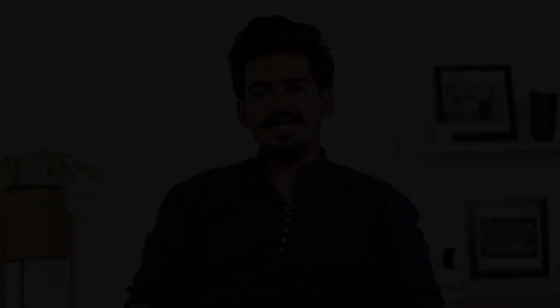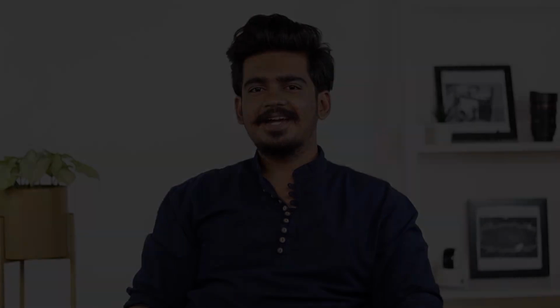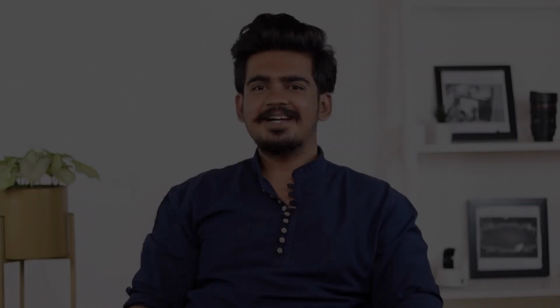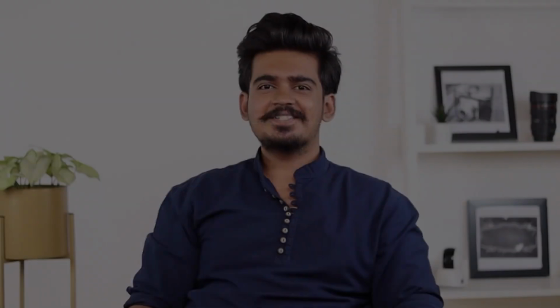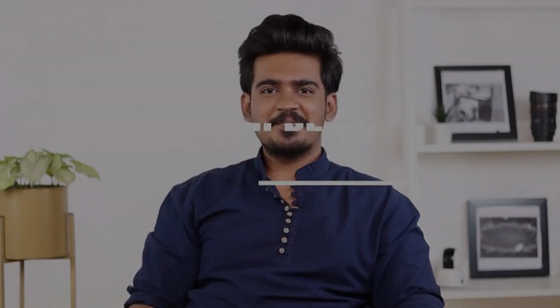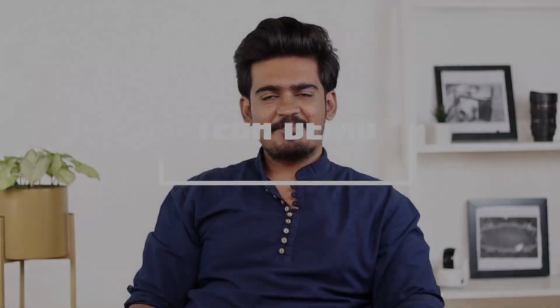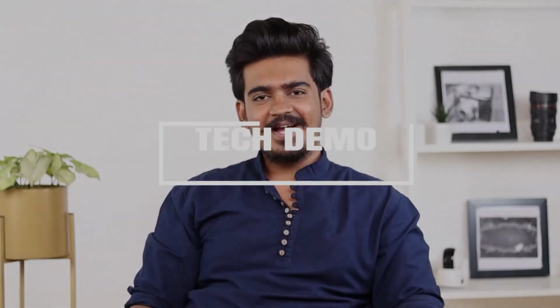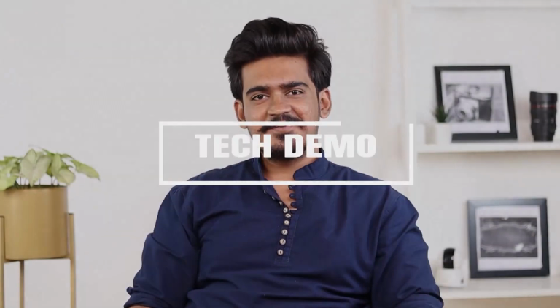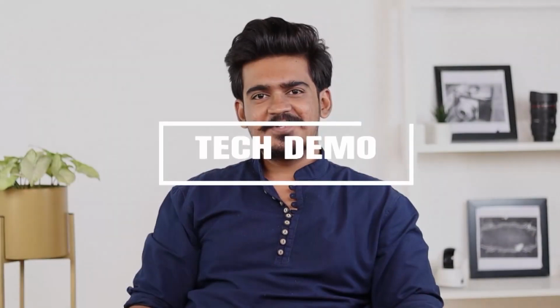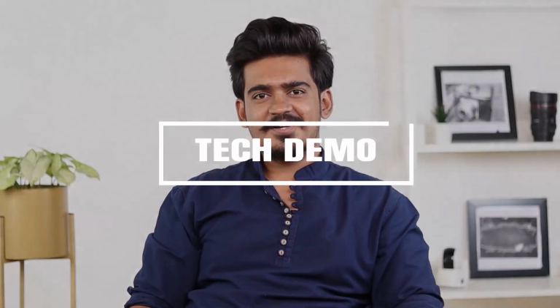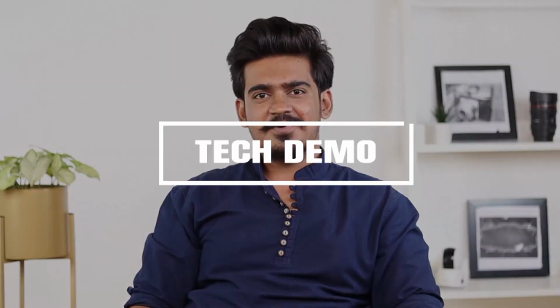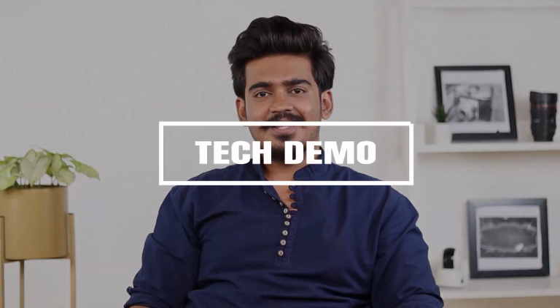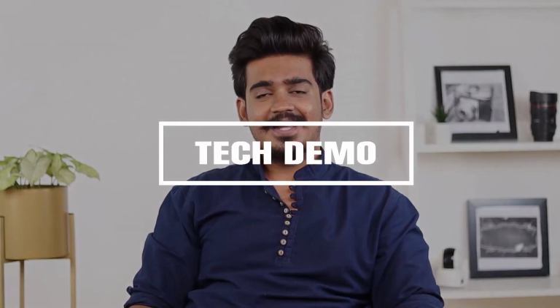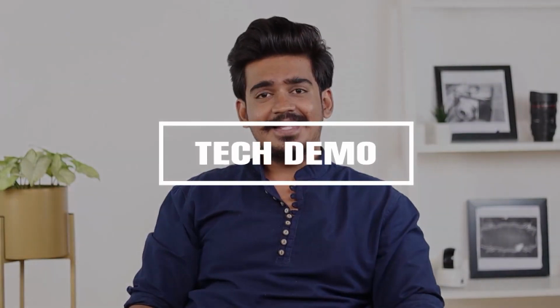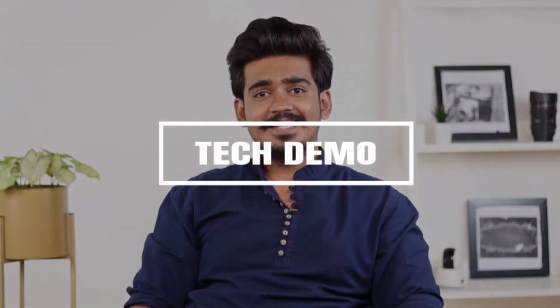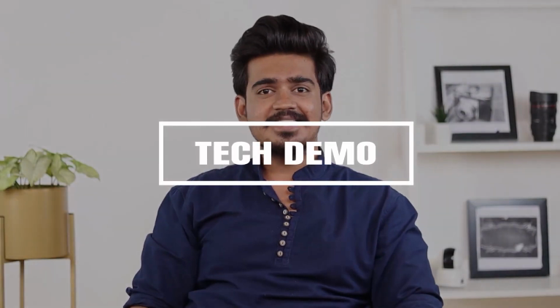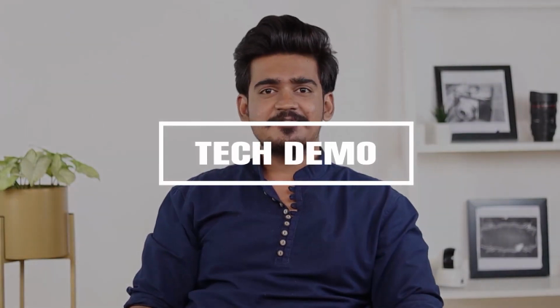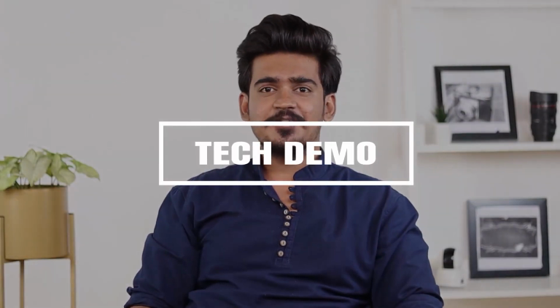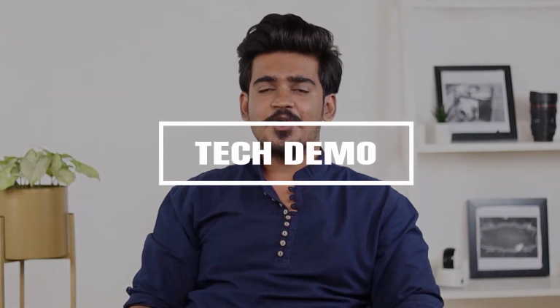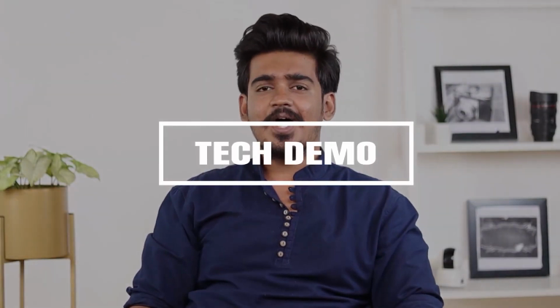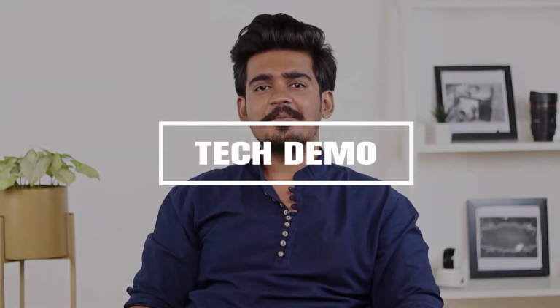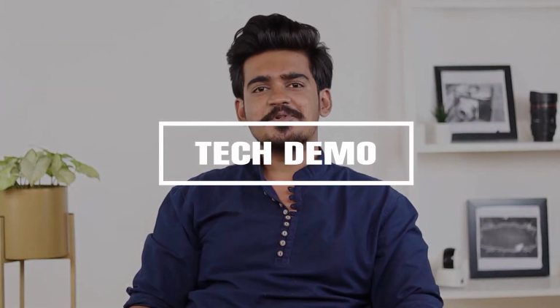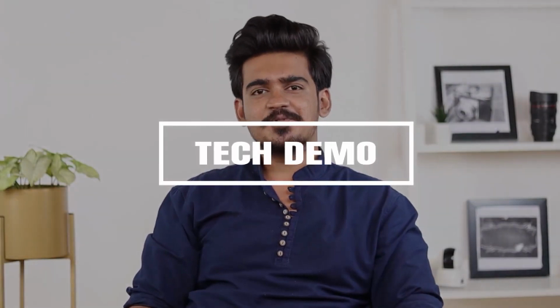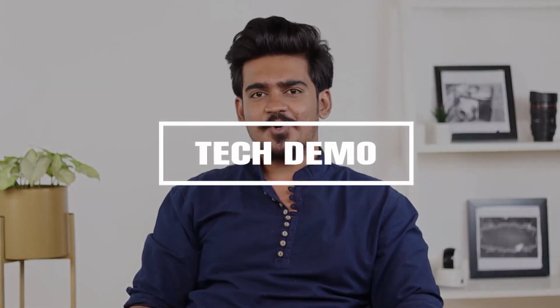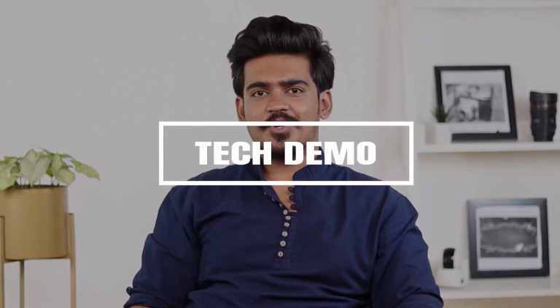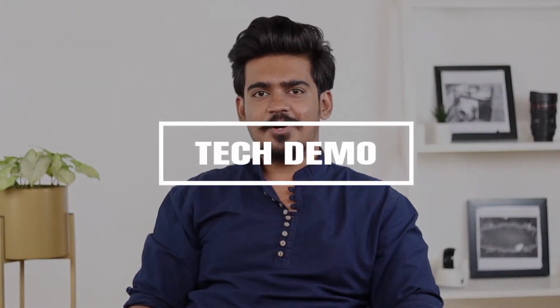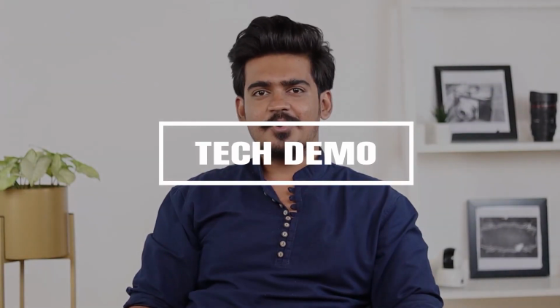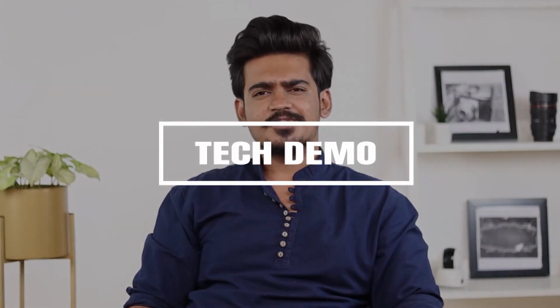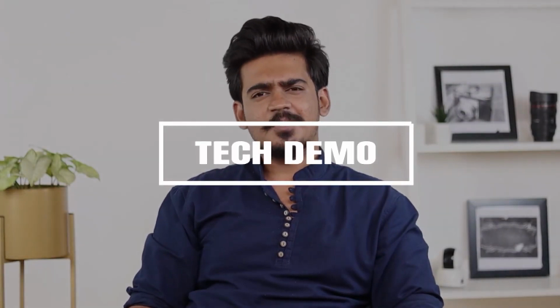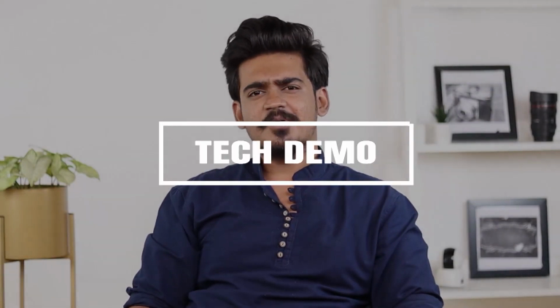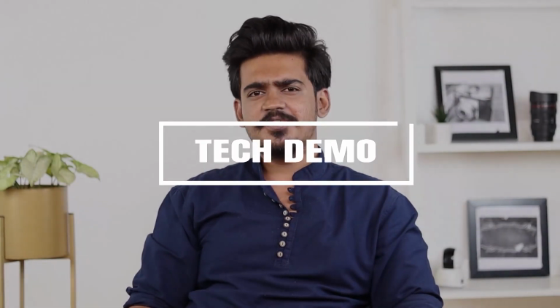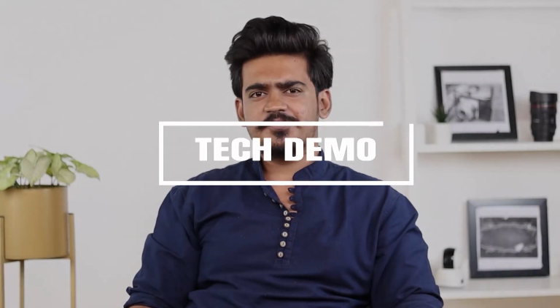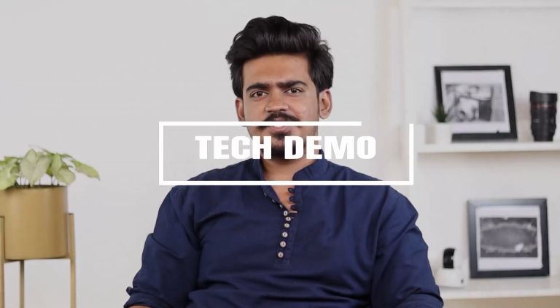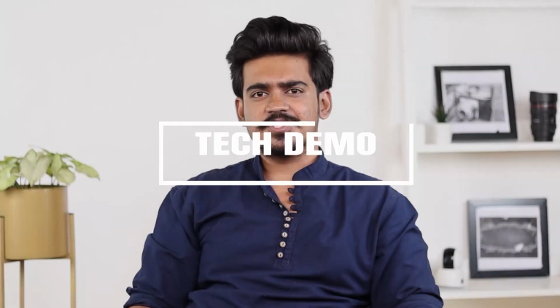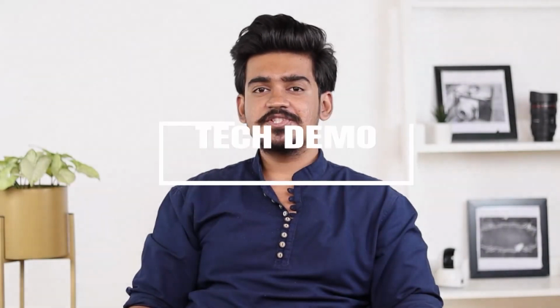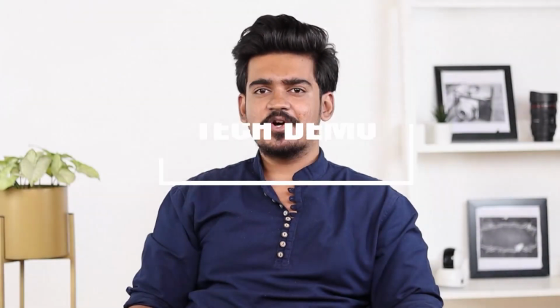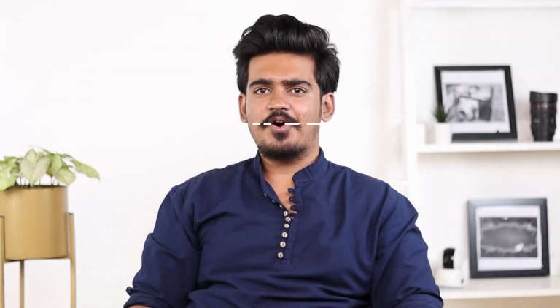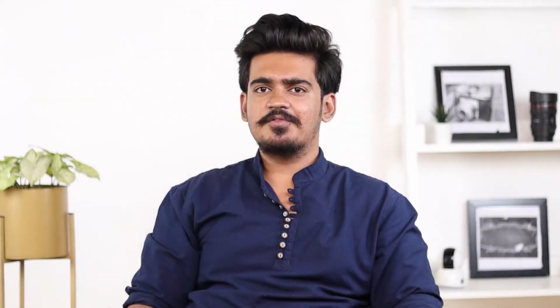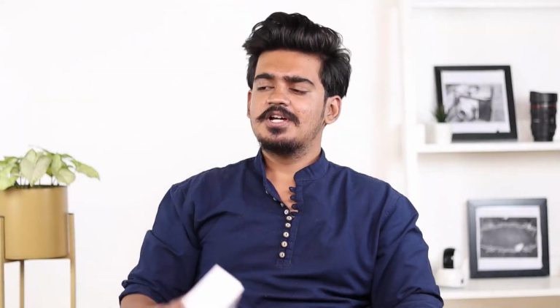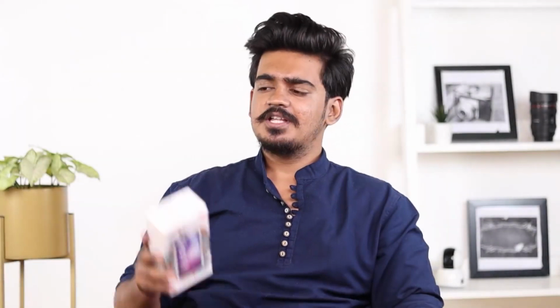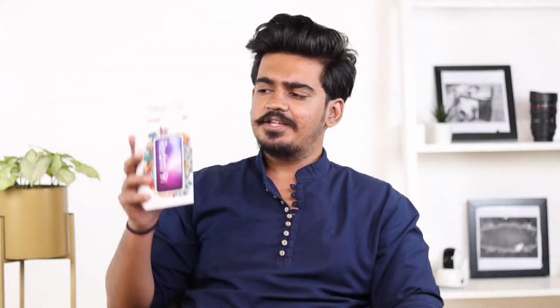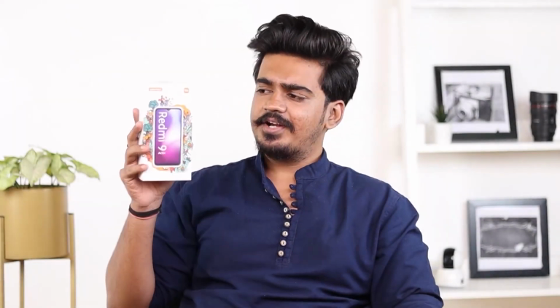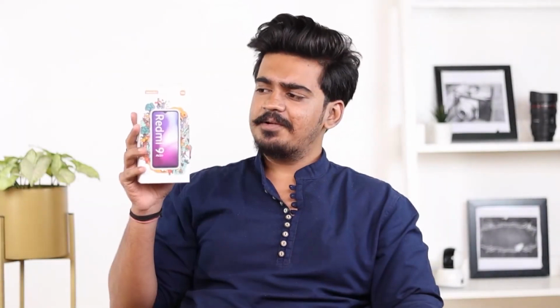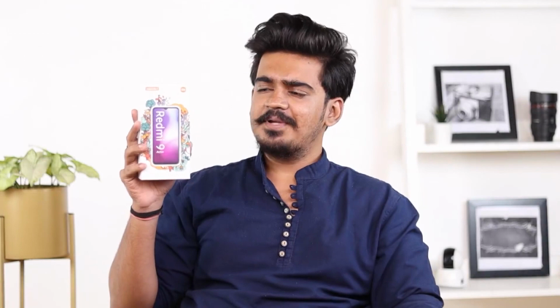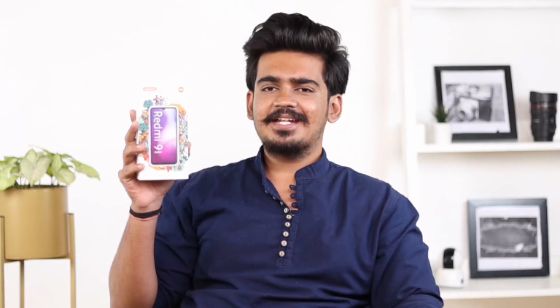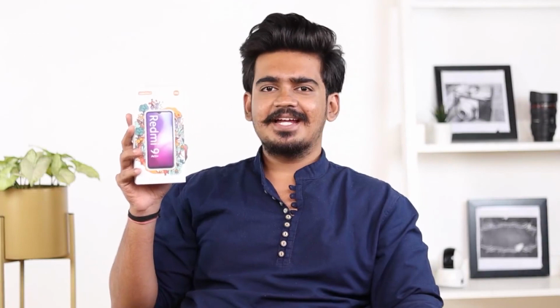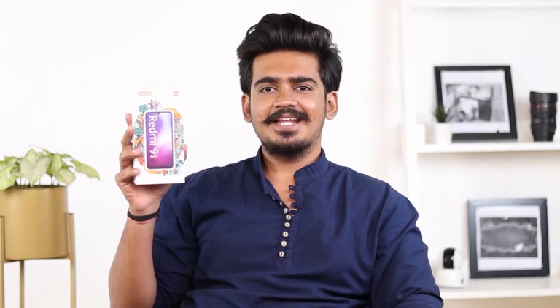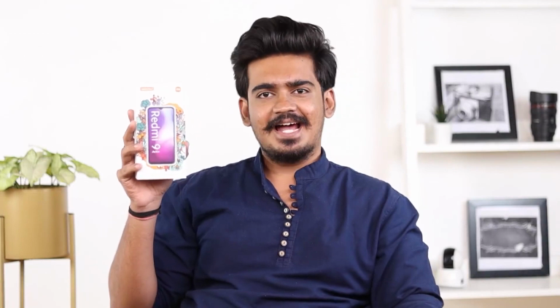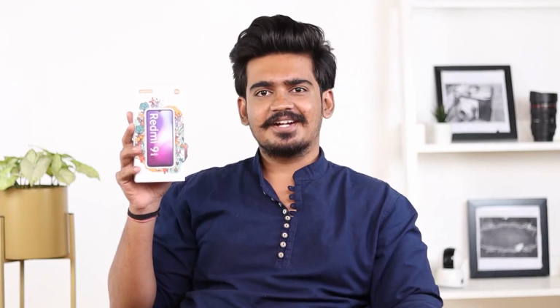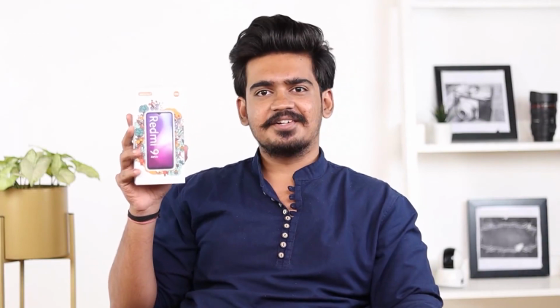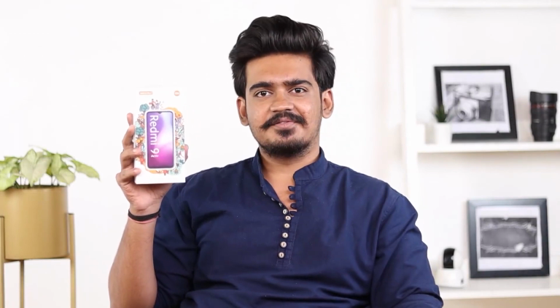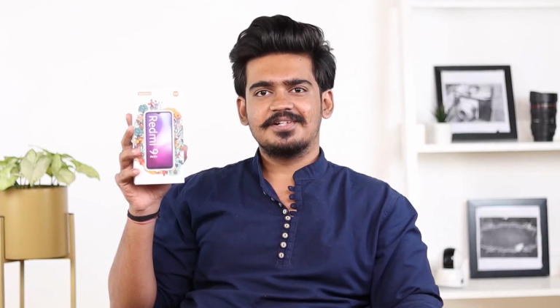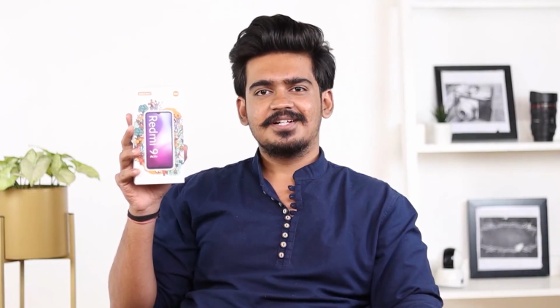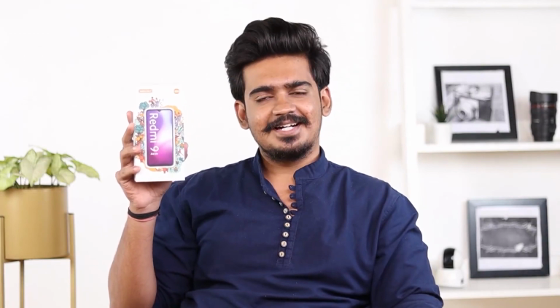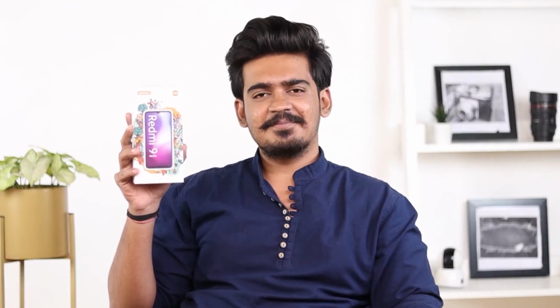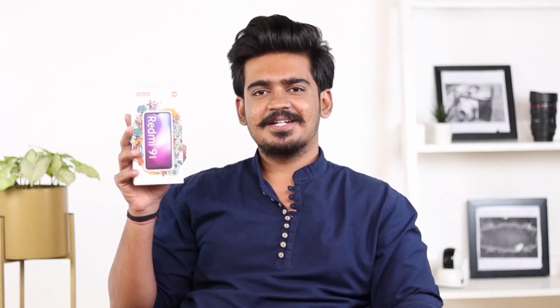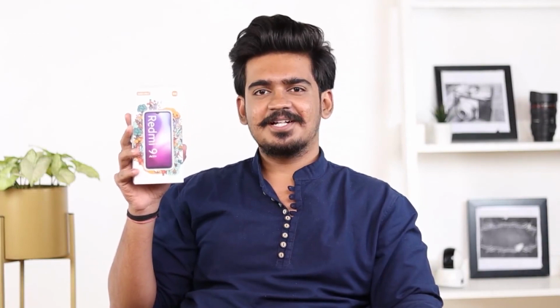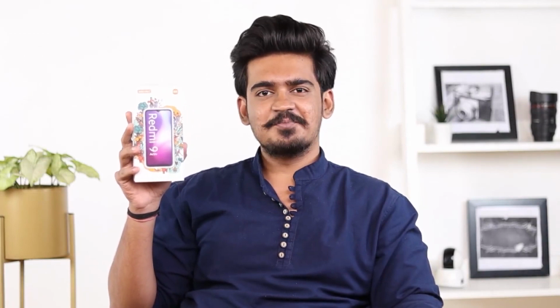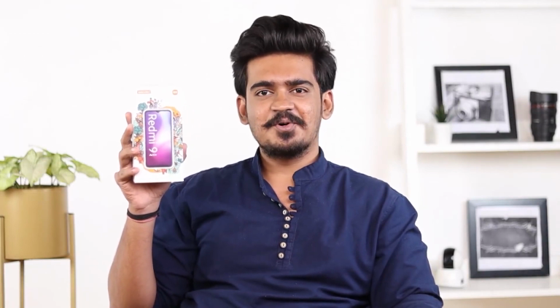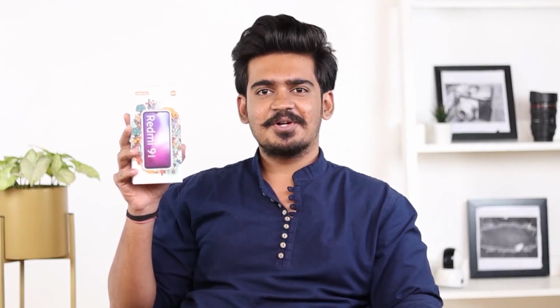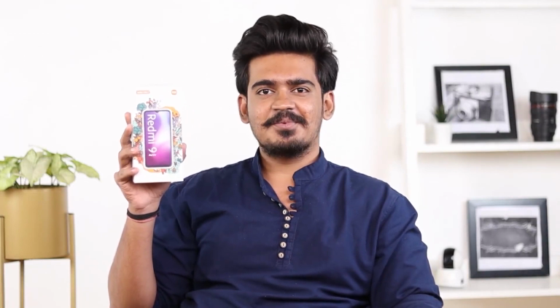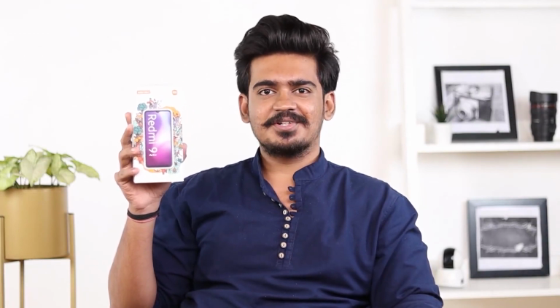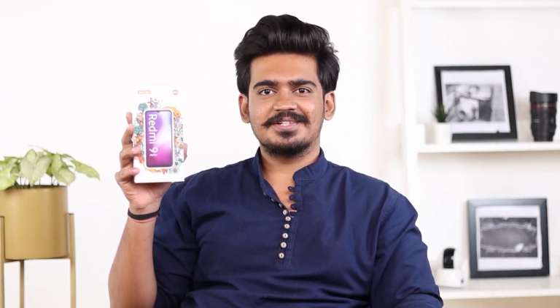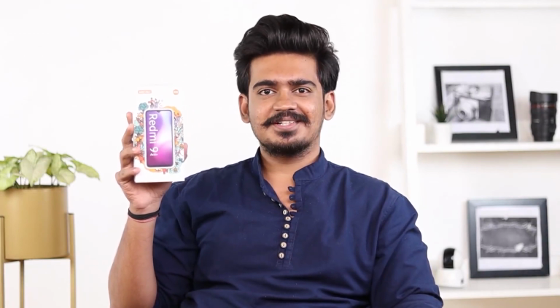Hey guys, my name is Aman and in this video I'm going to talk about some of the features of the Redmi 9 Active. Let me tell you more about it.